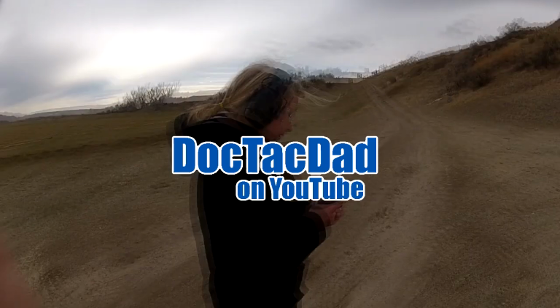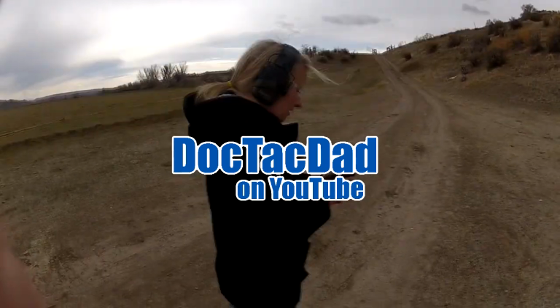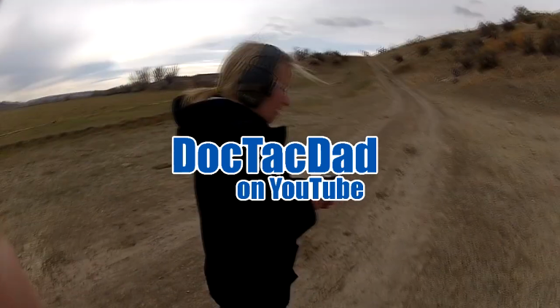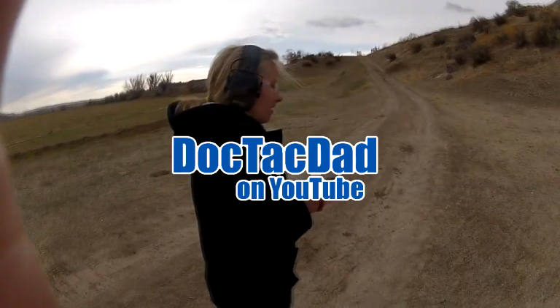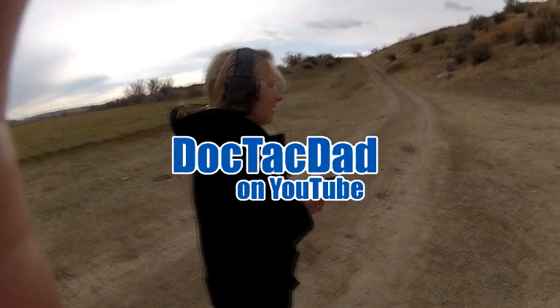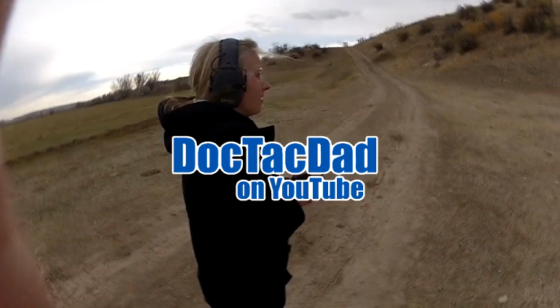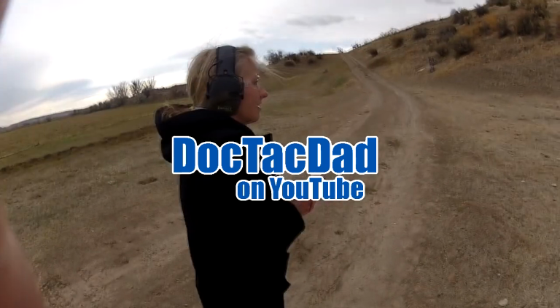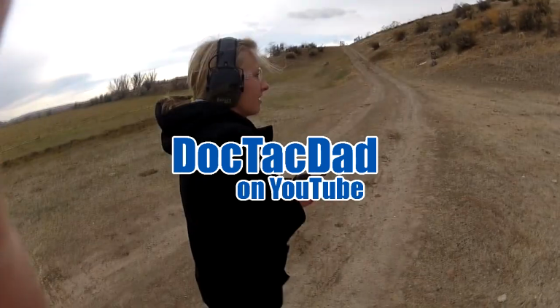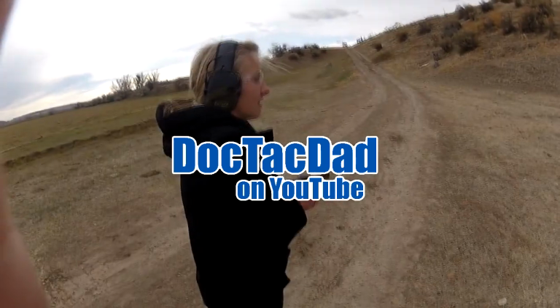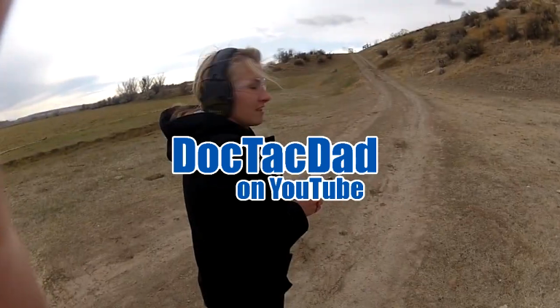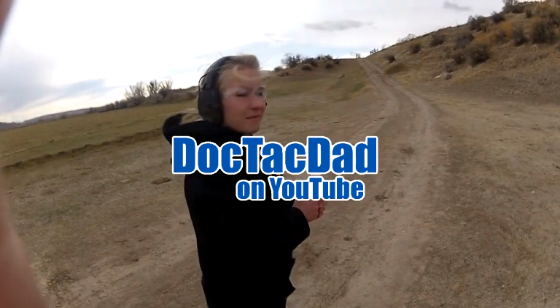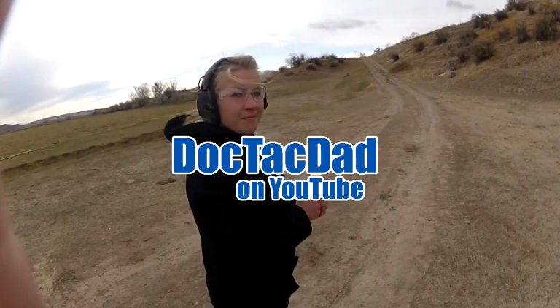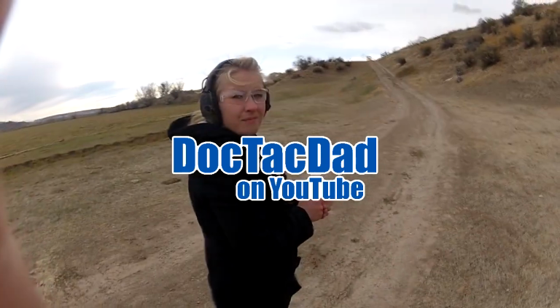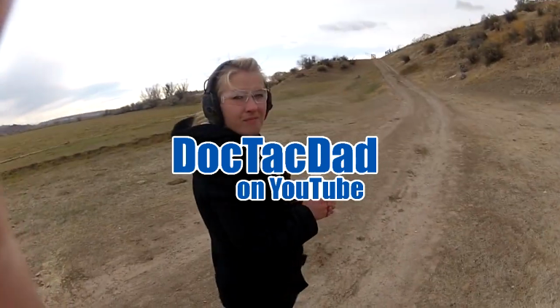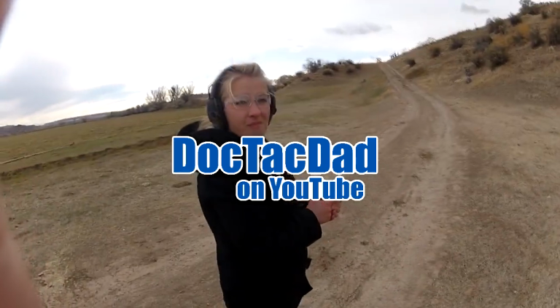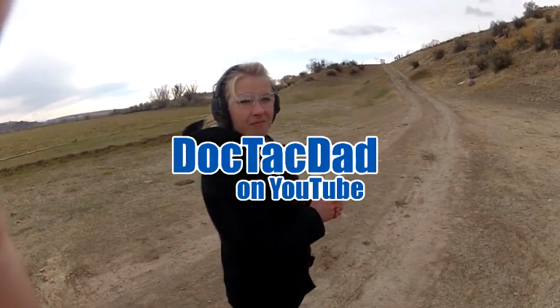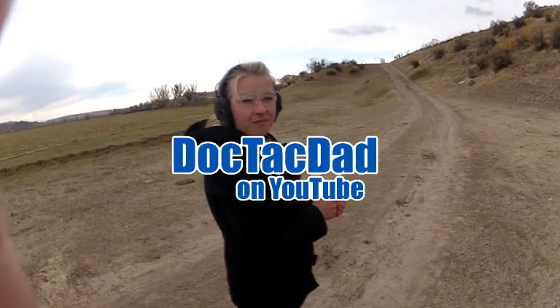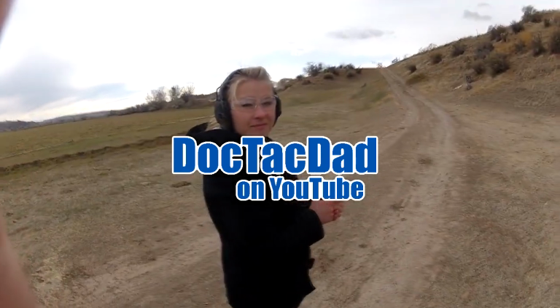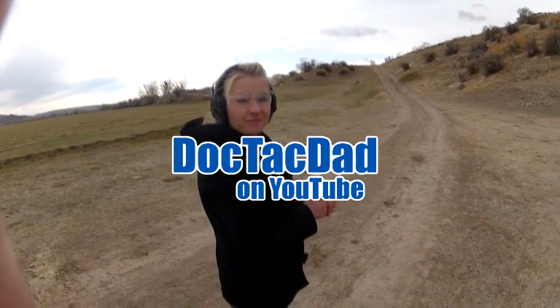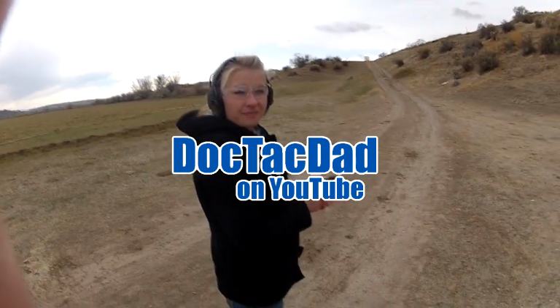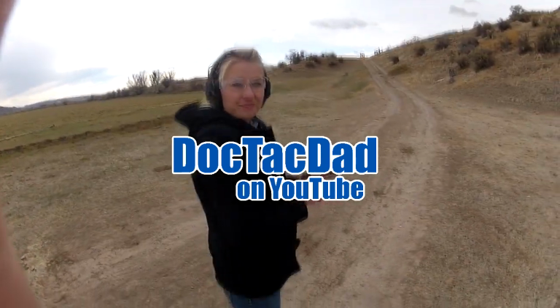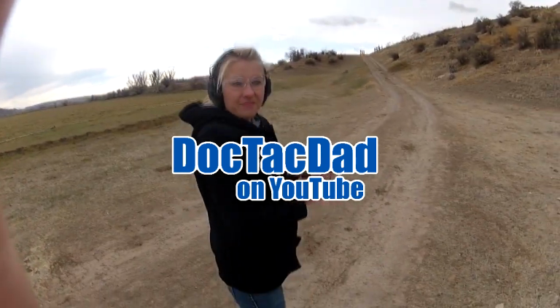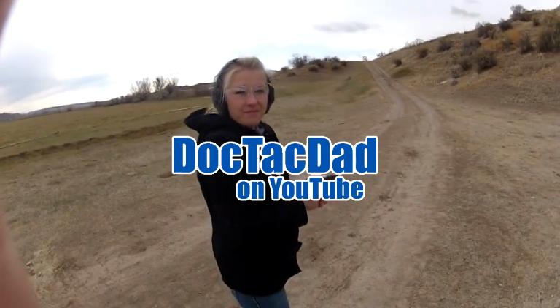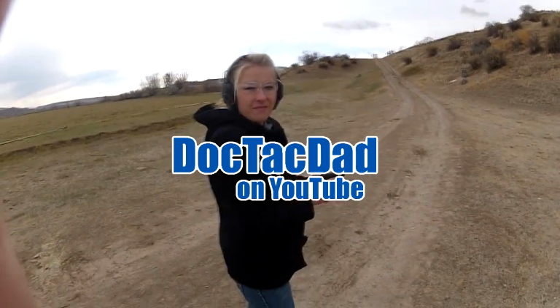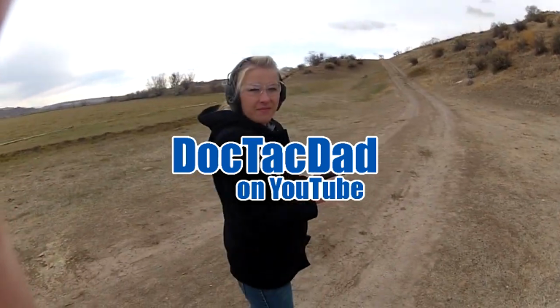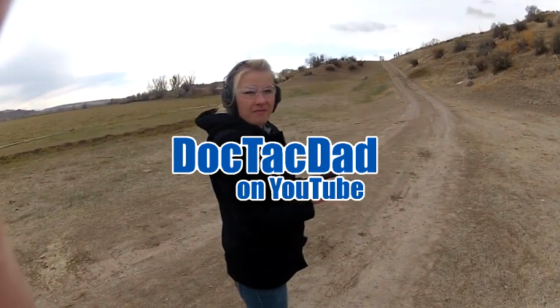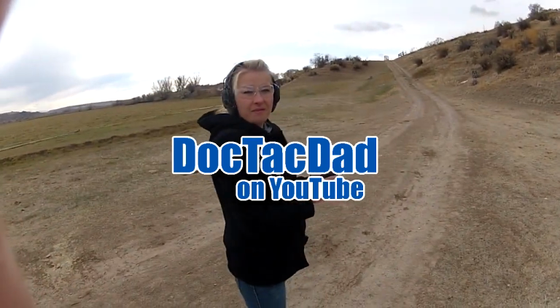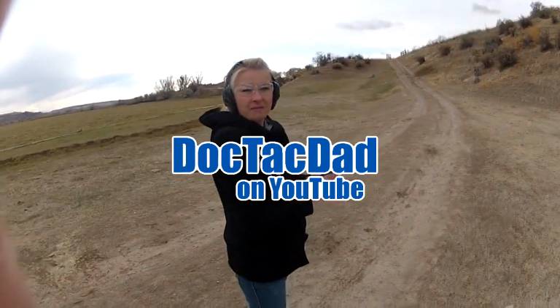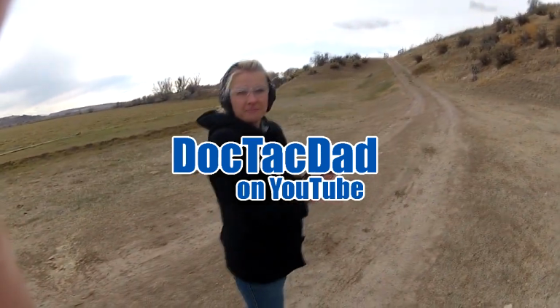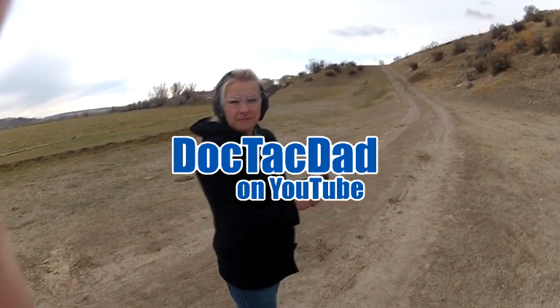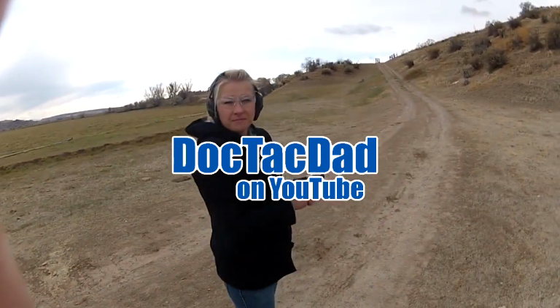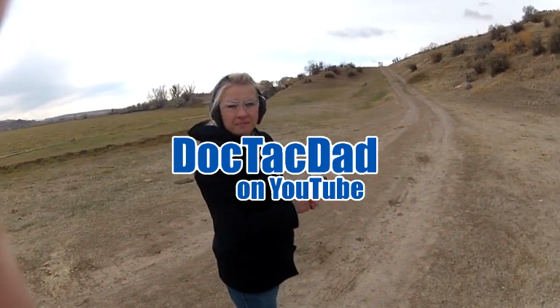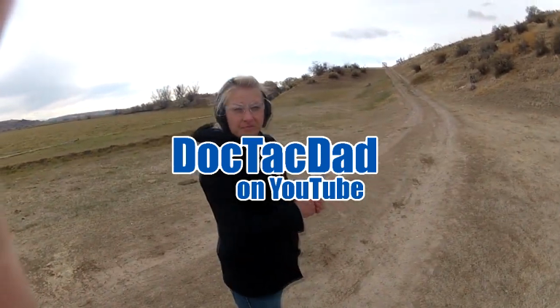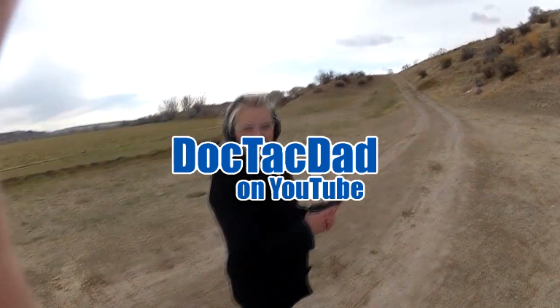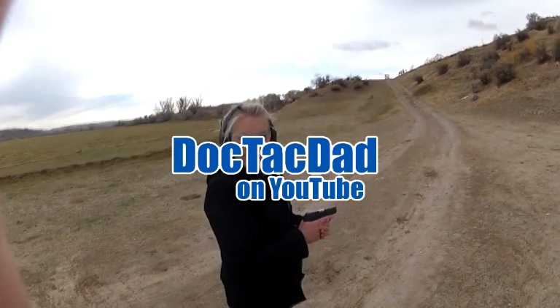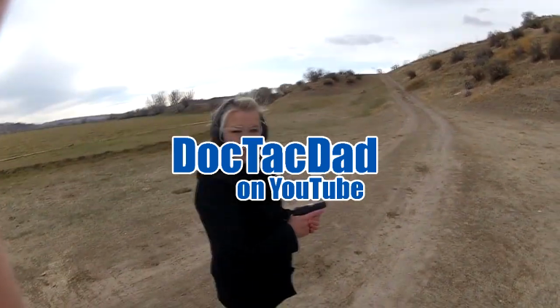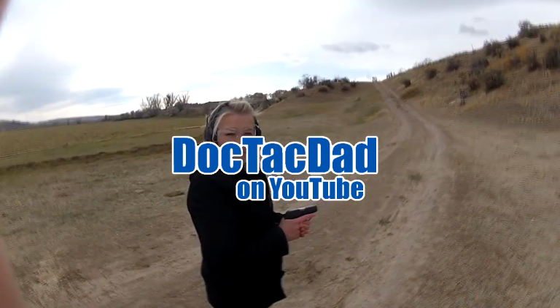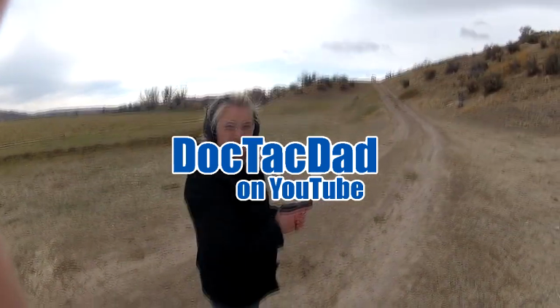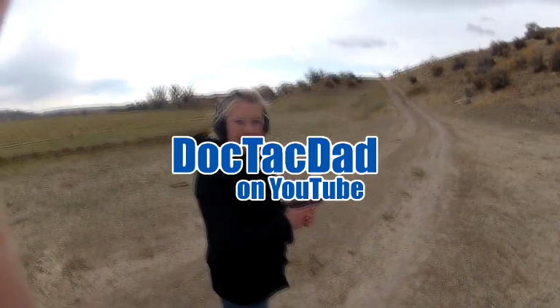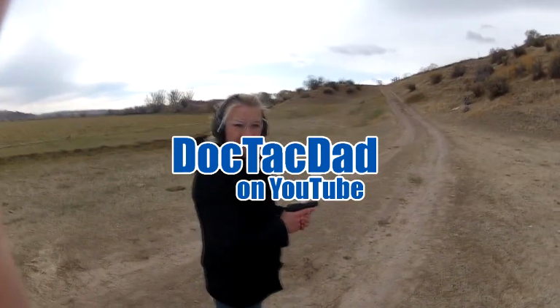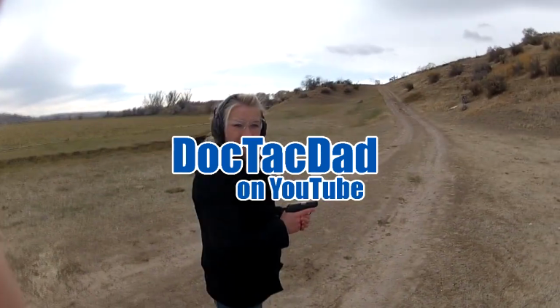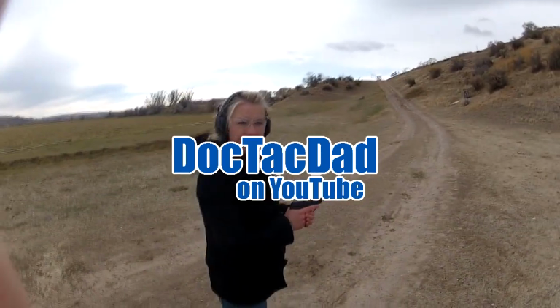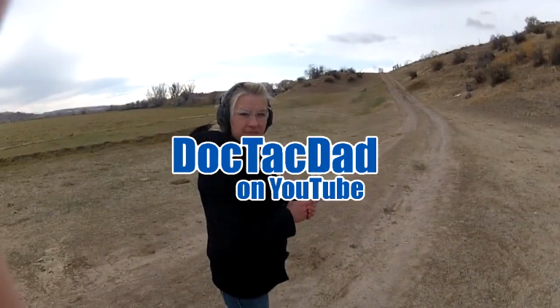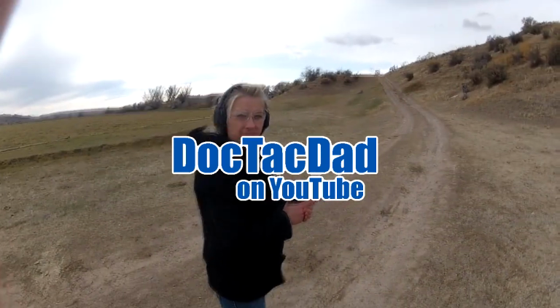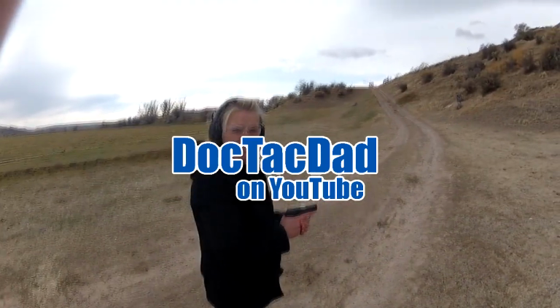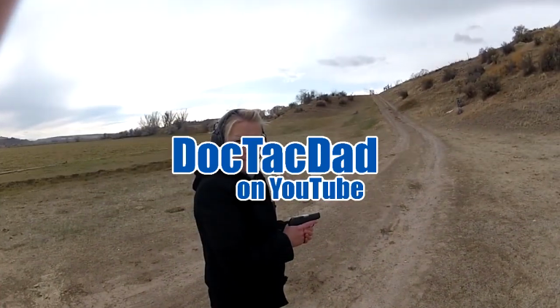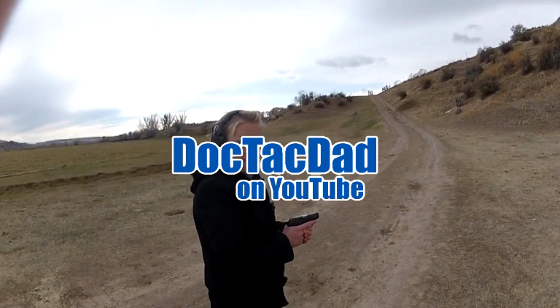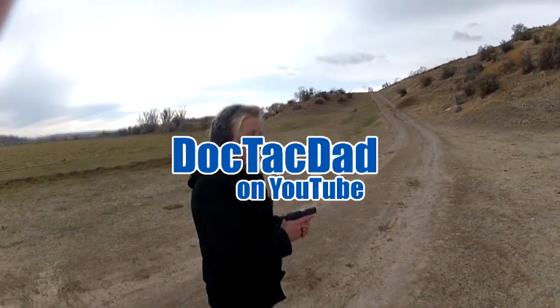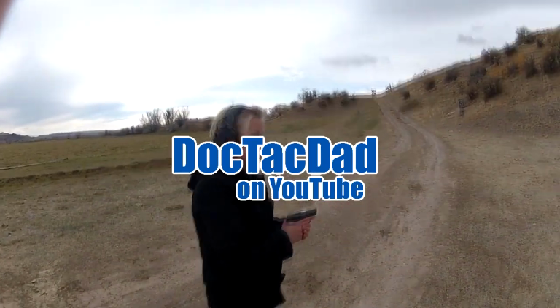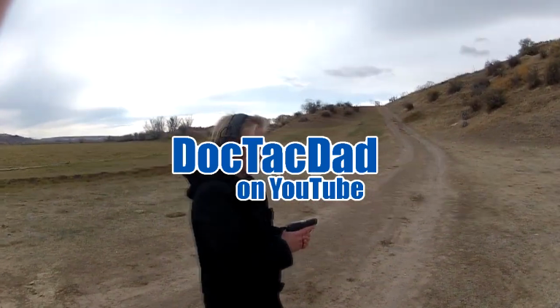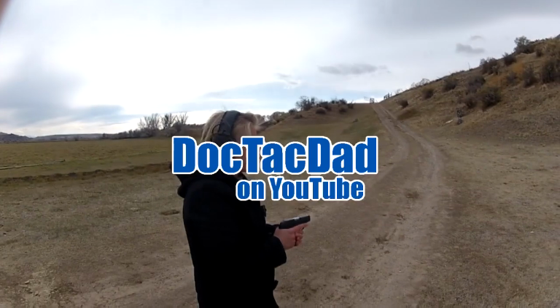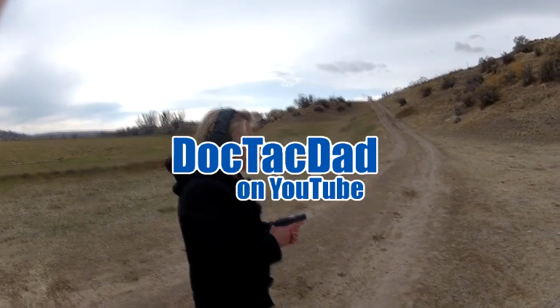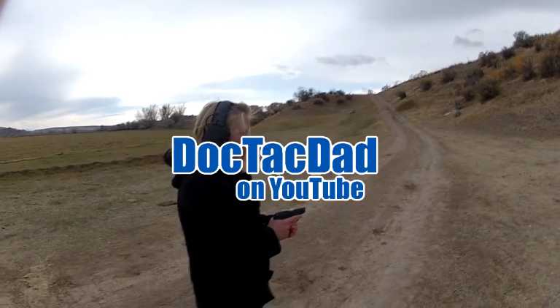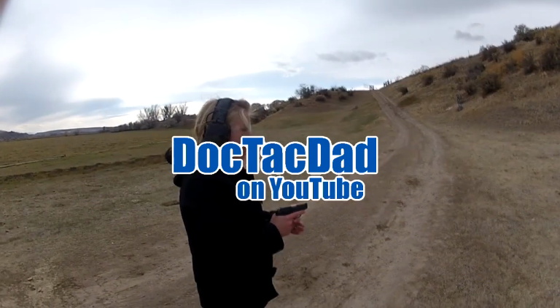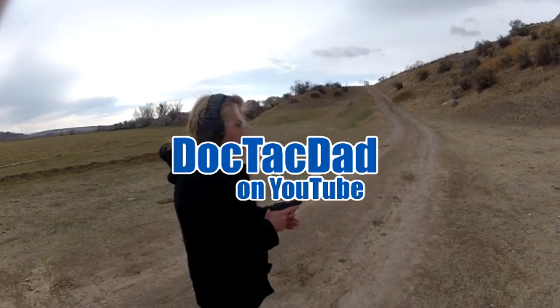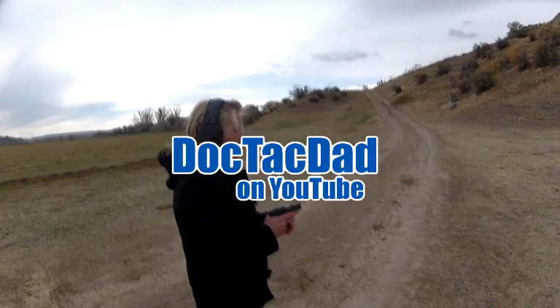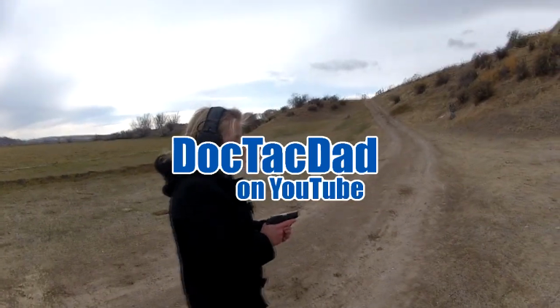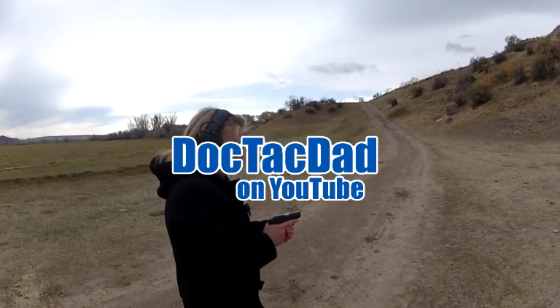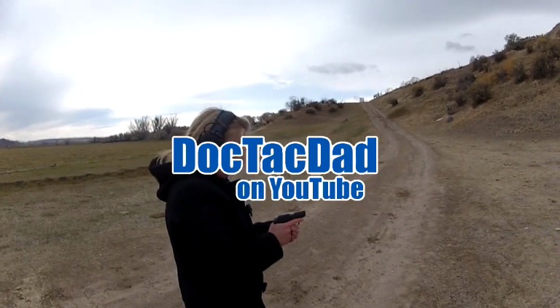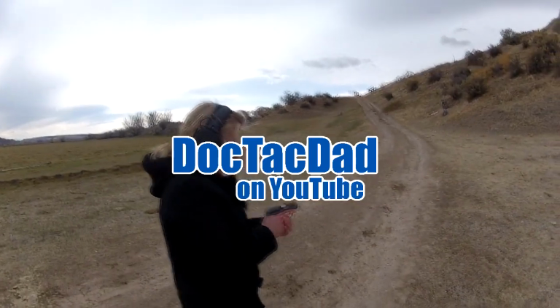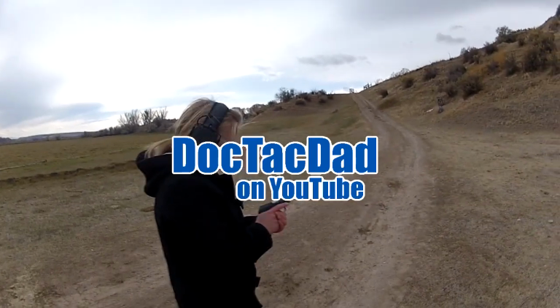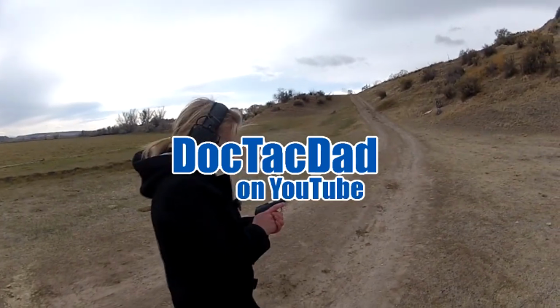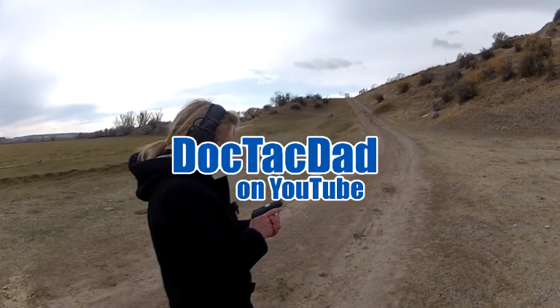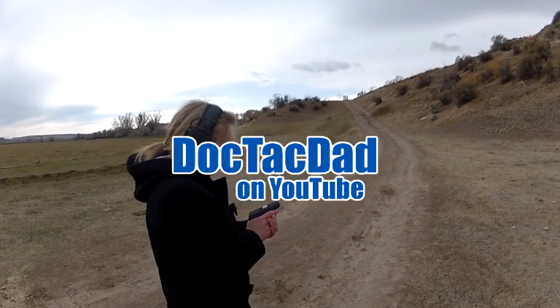This is the M&P versus LCP recoil comparison. First, we're gonna go with the LCP. Go ahead.